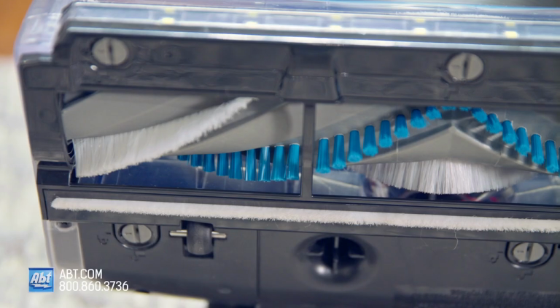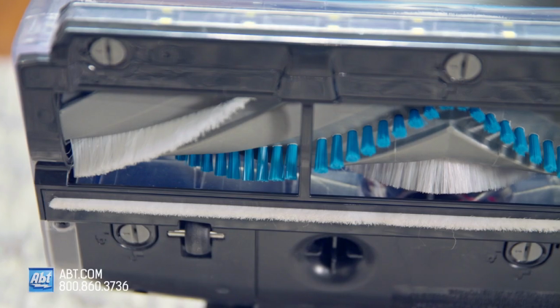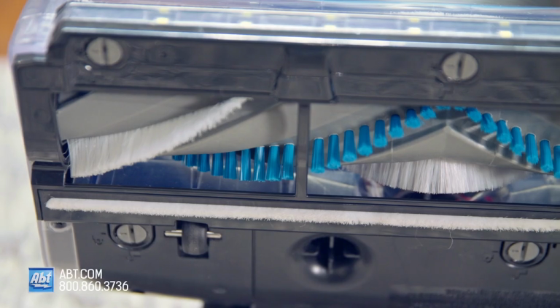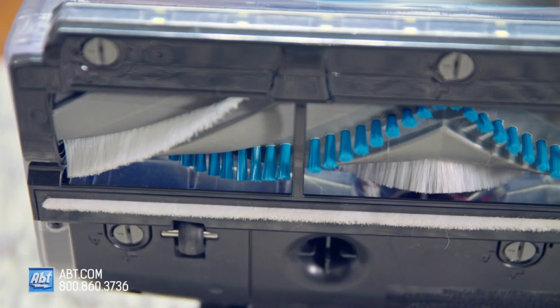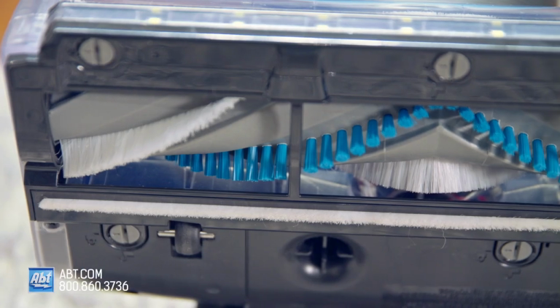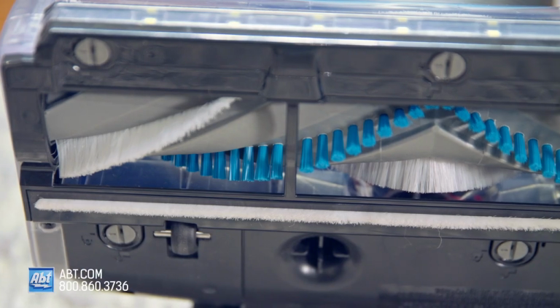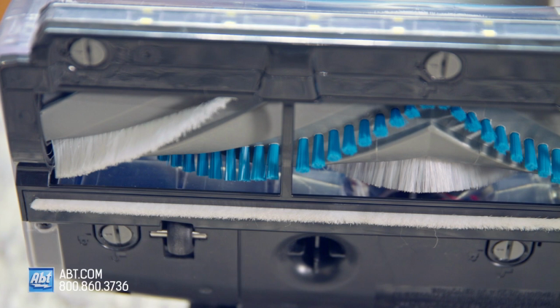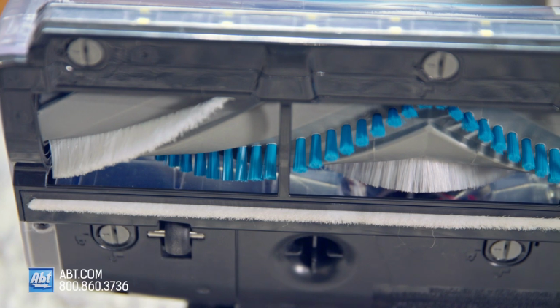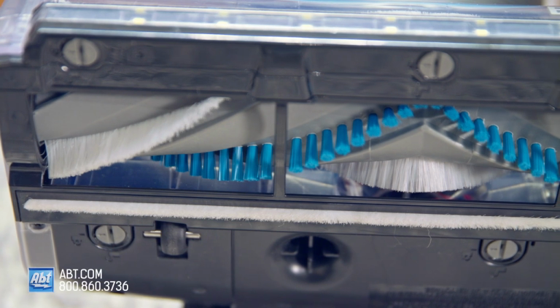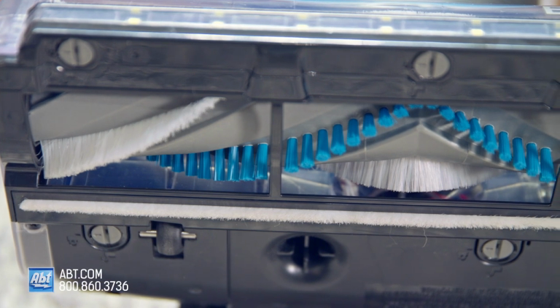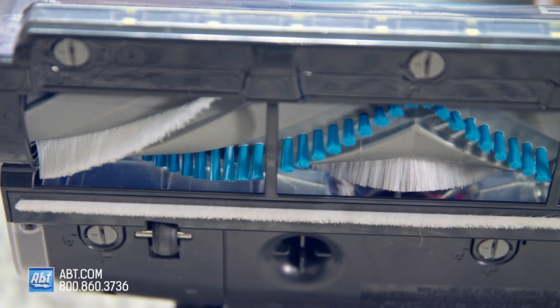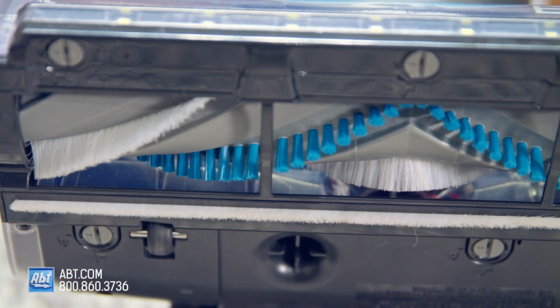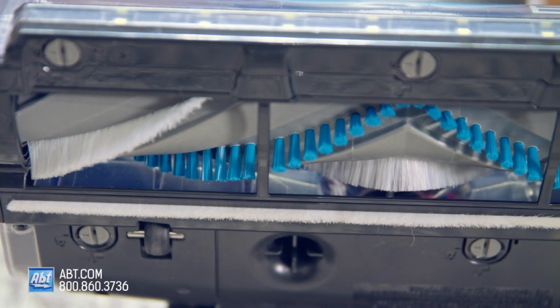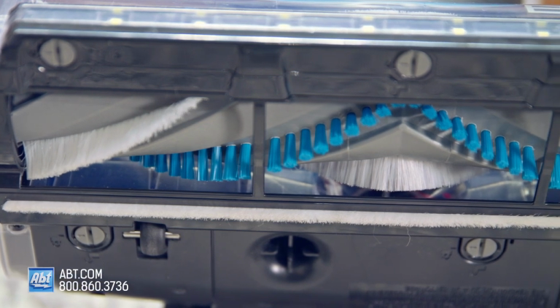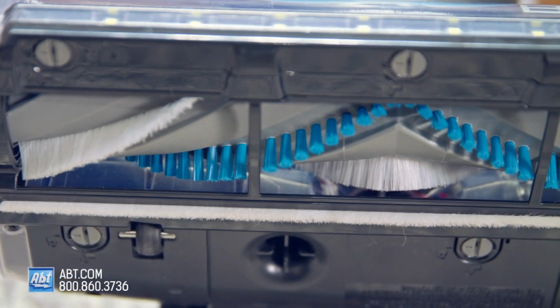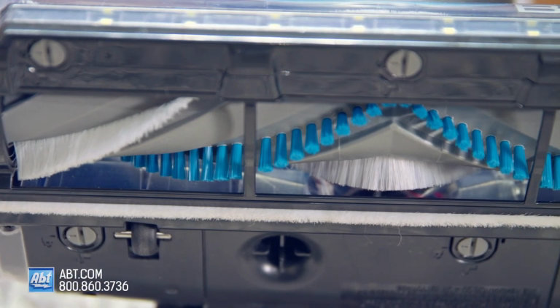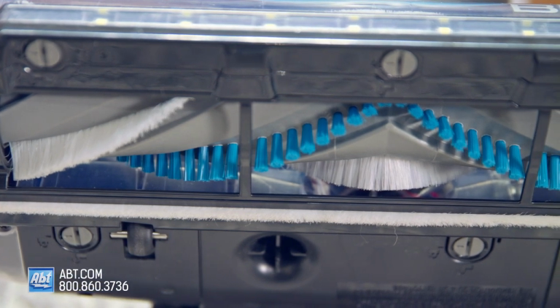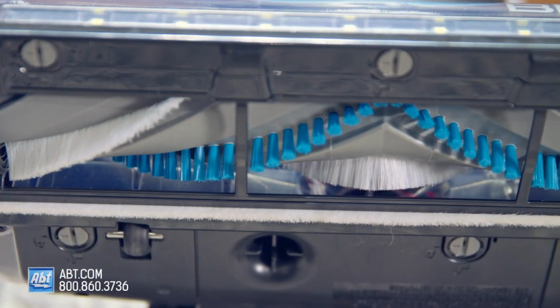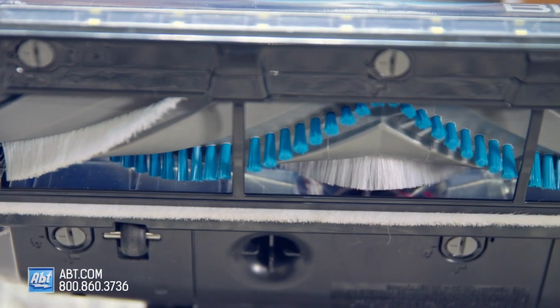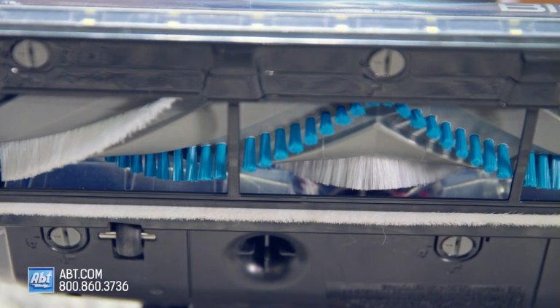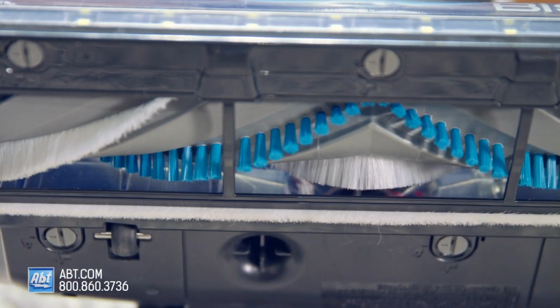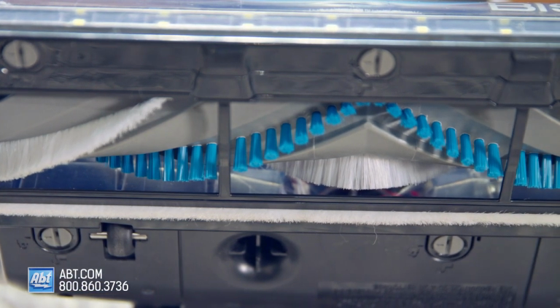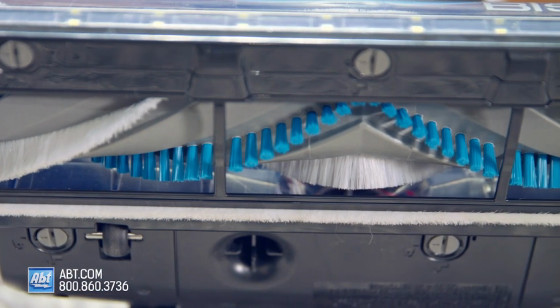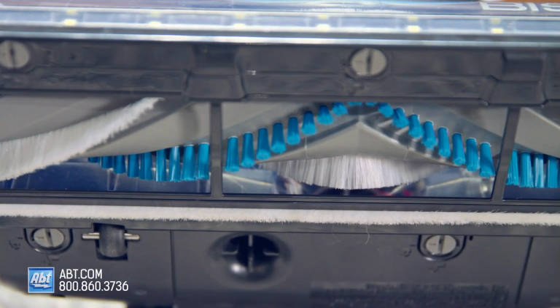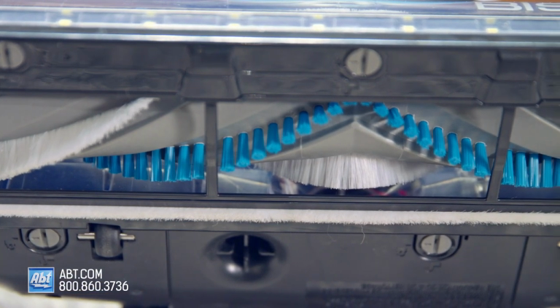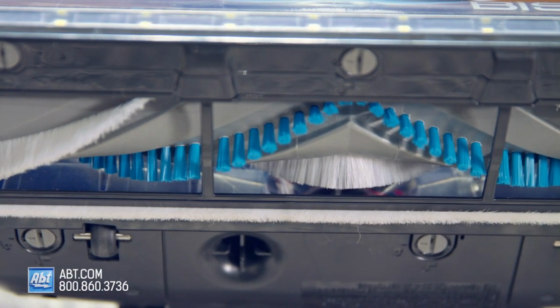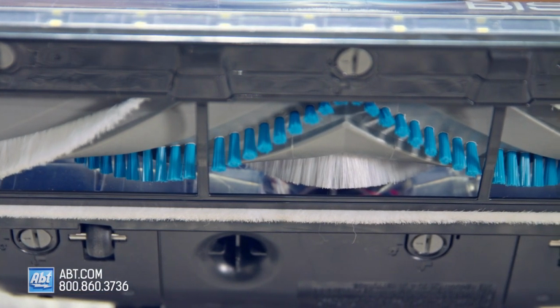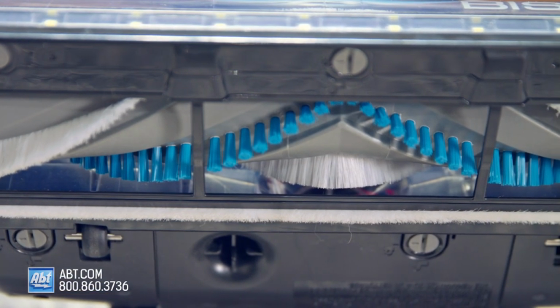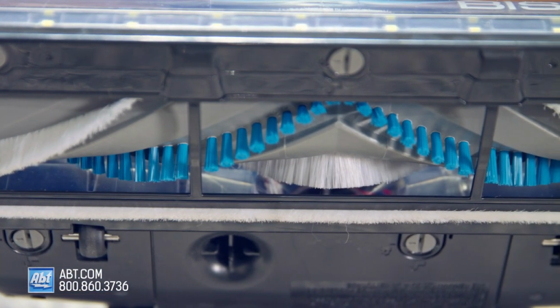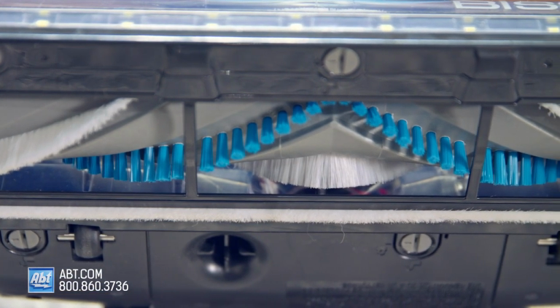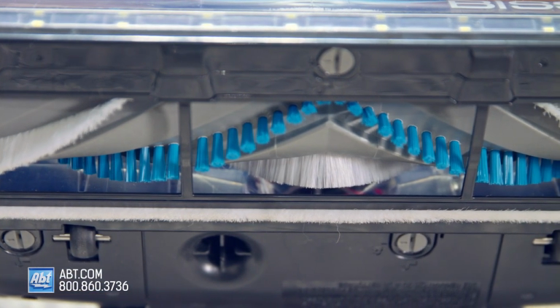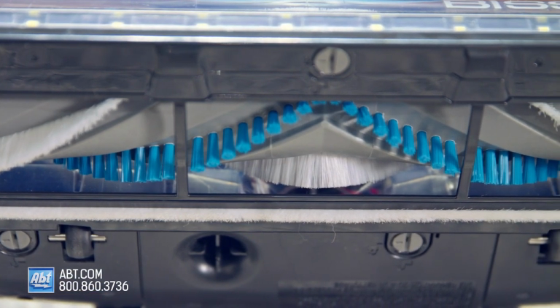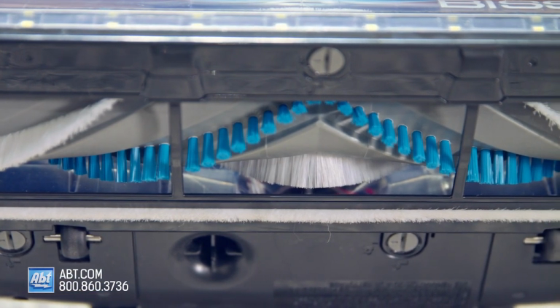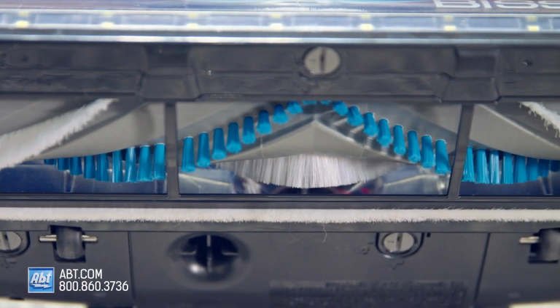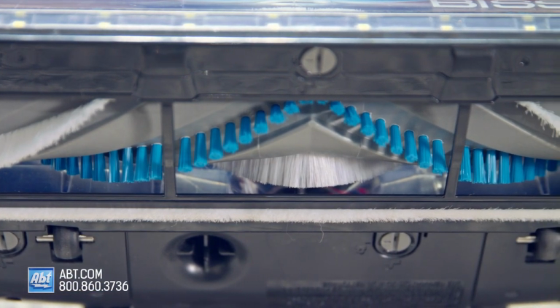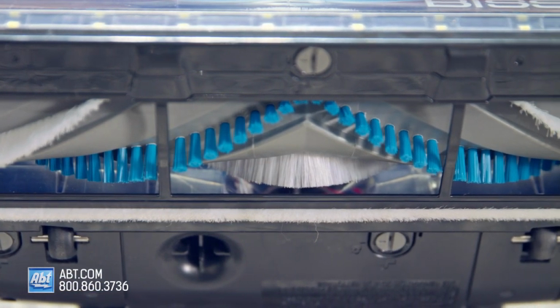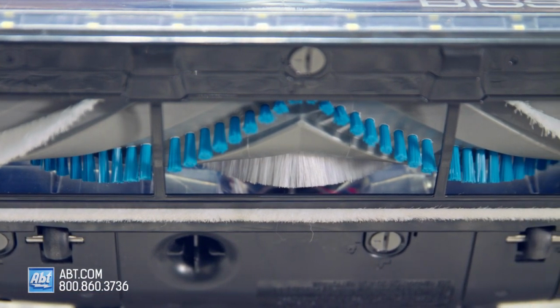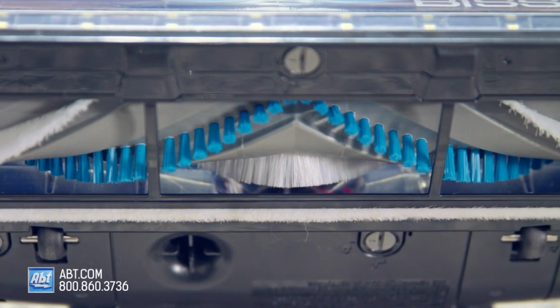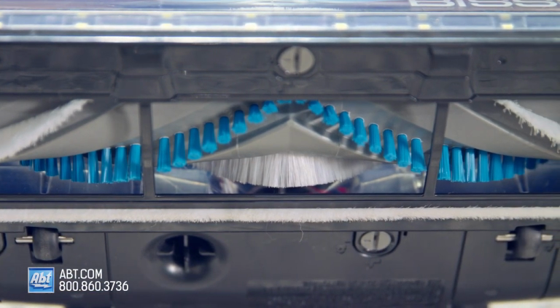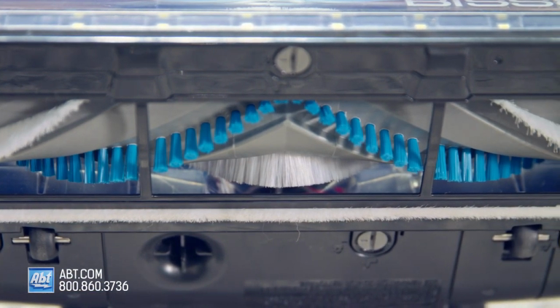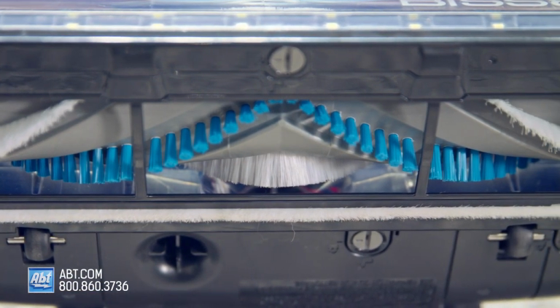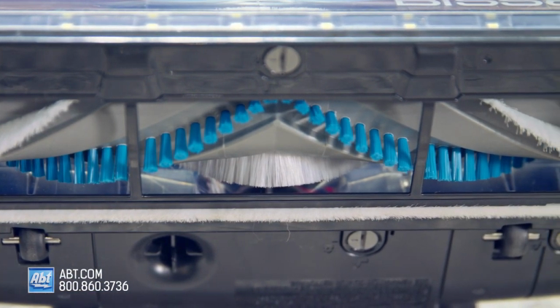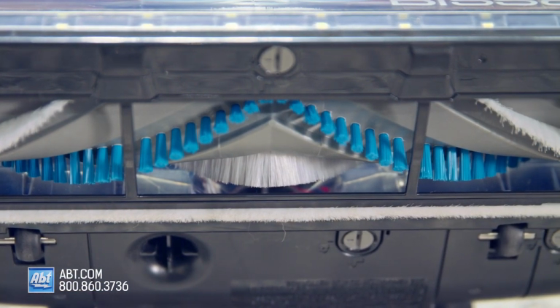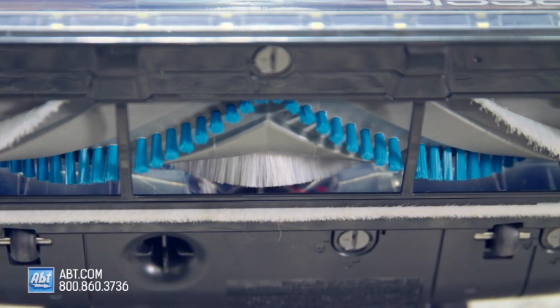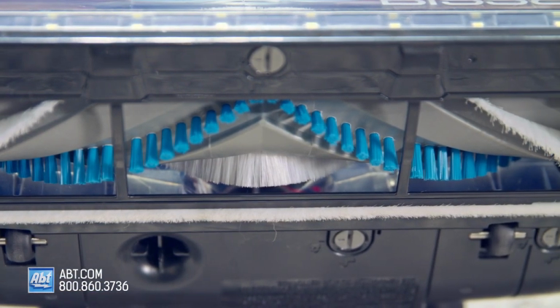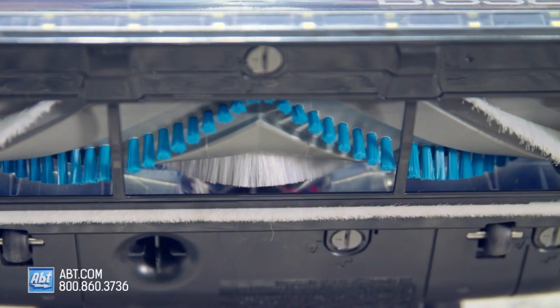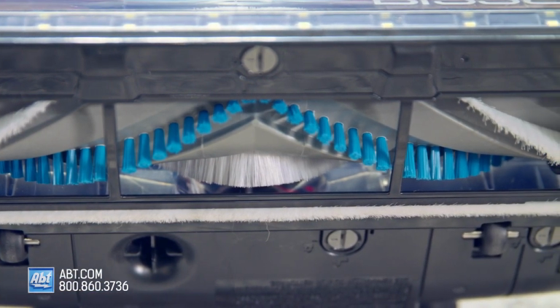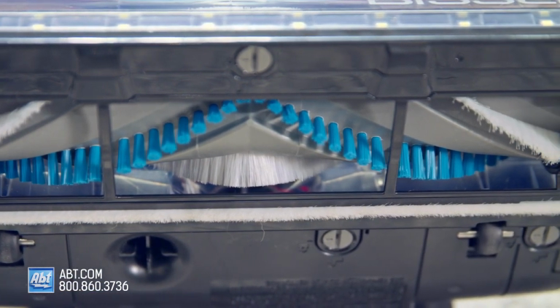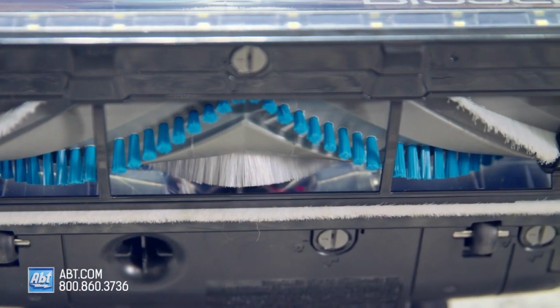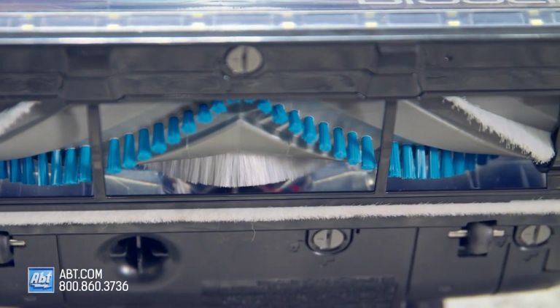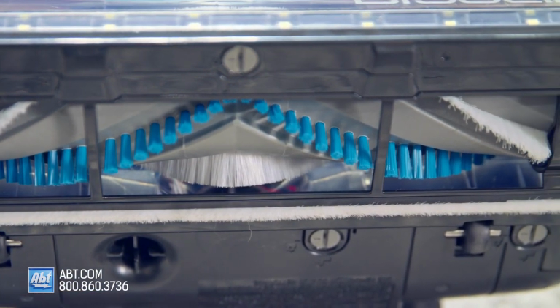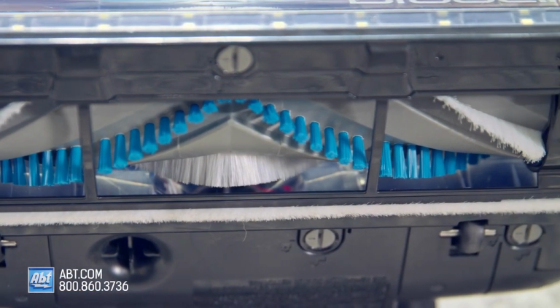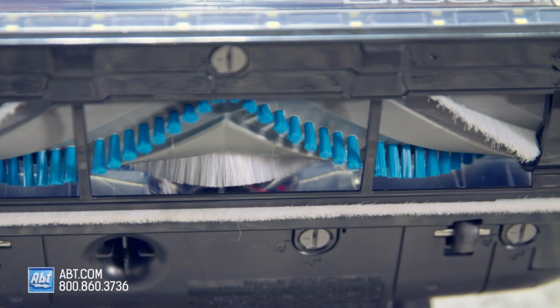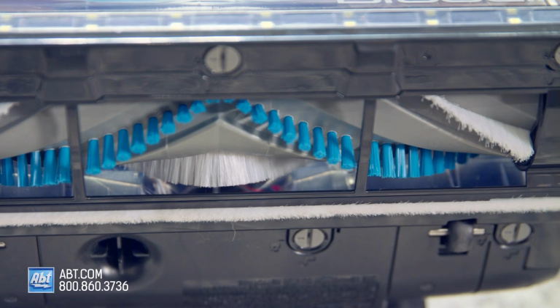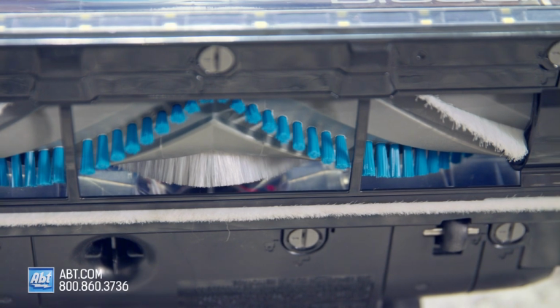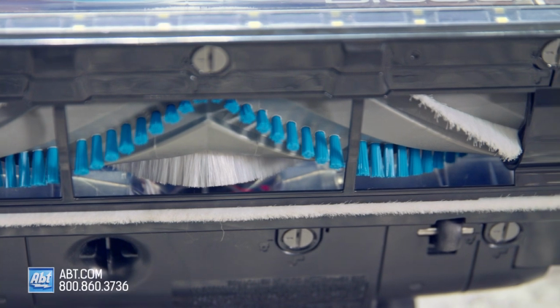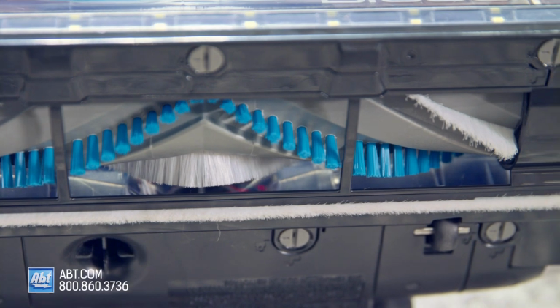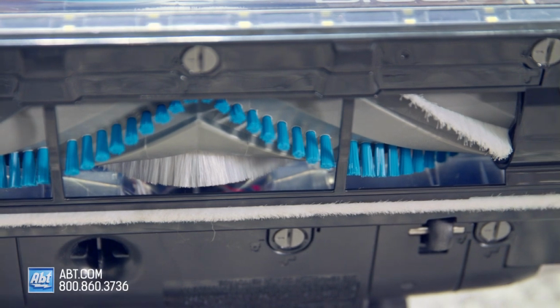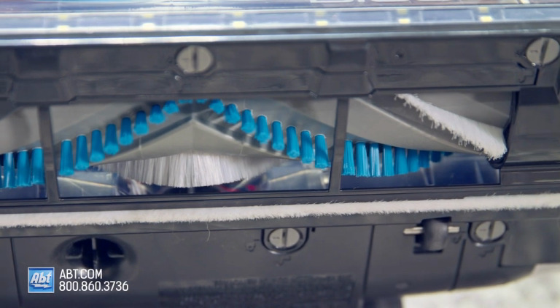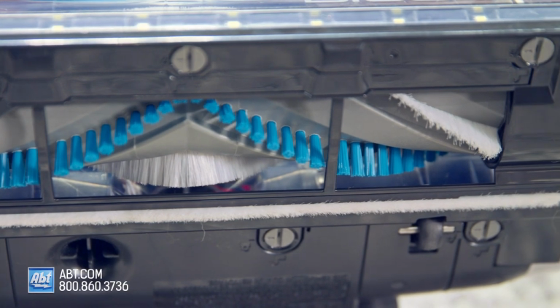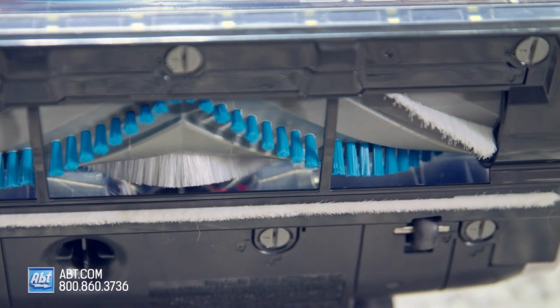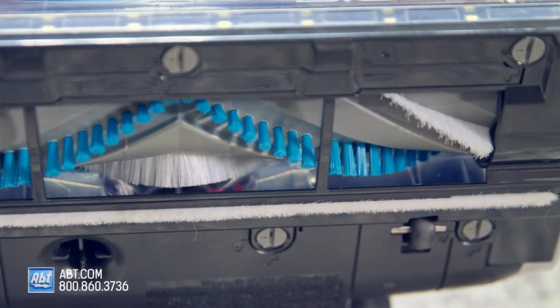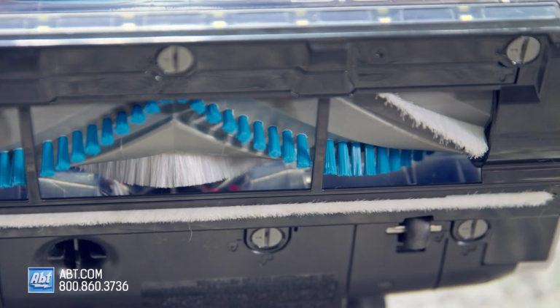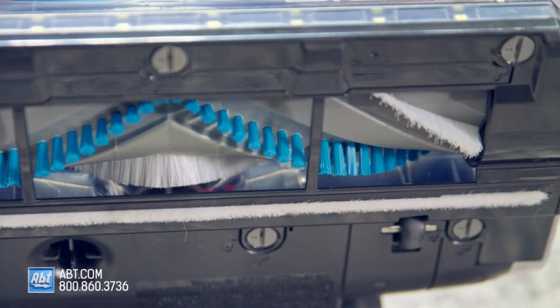Speaking of the brush roll, it's tangle-free as well as multi-surface. It has stiff bristles for vacuuming carpets and soft bristles for hard surfaces.